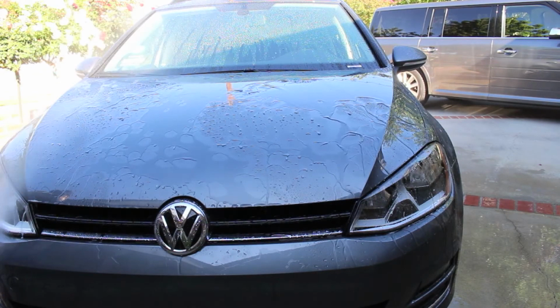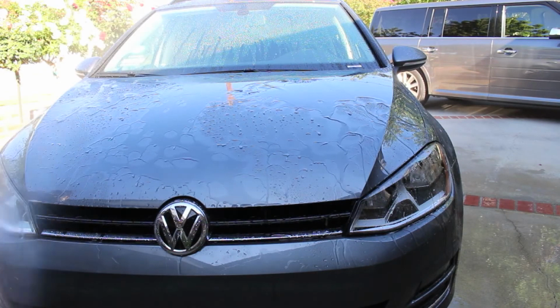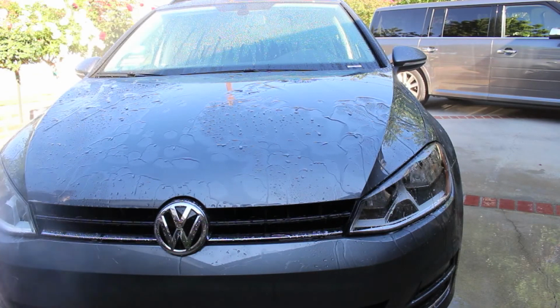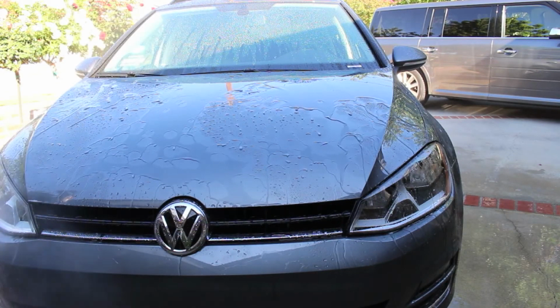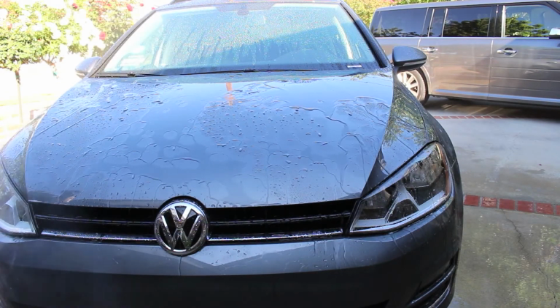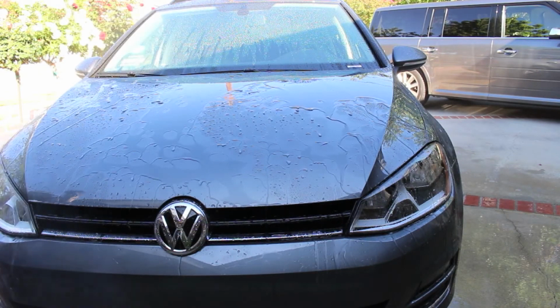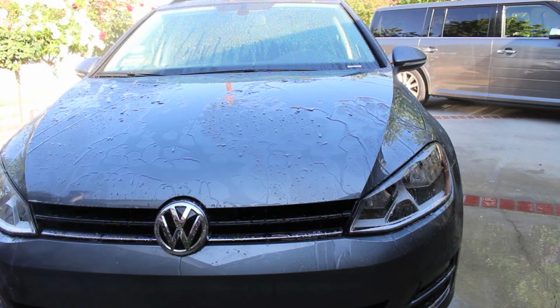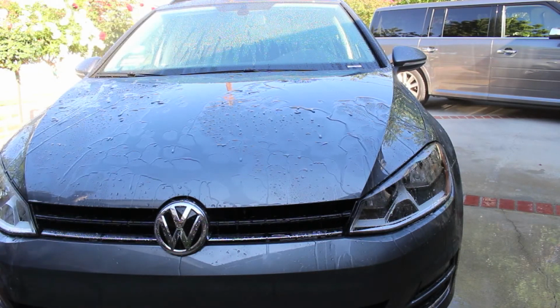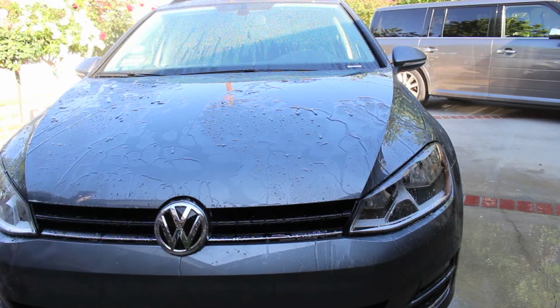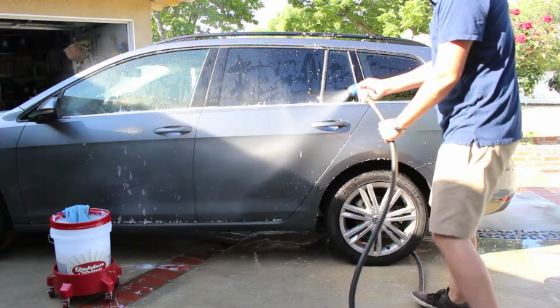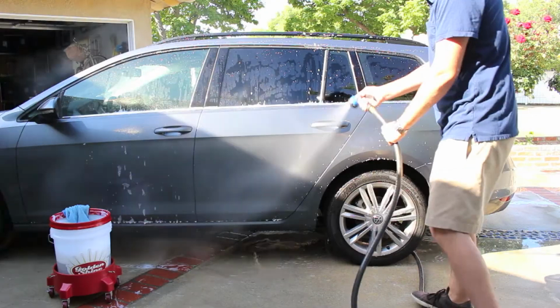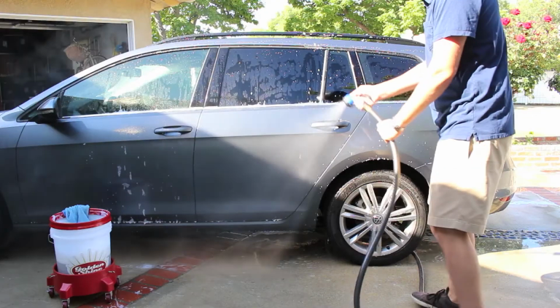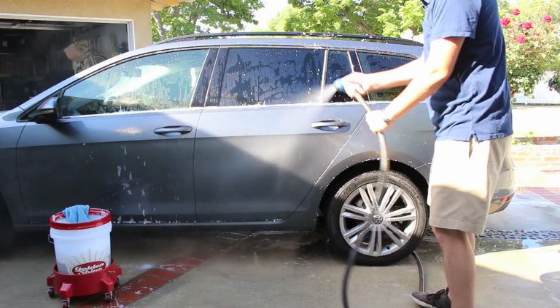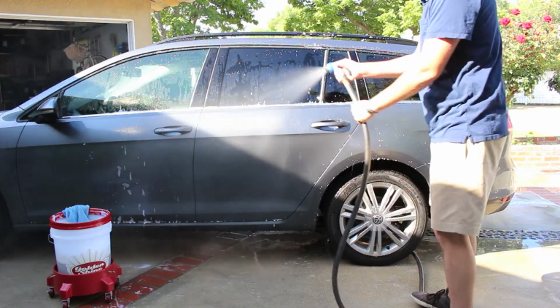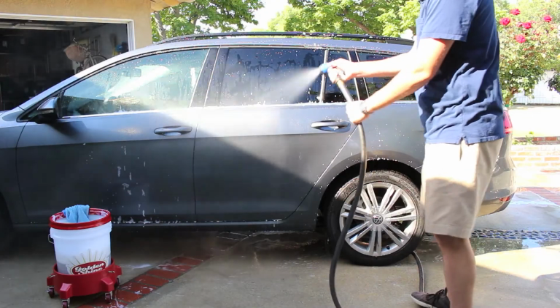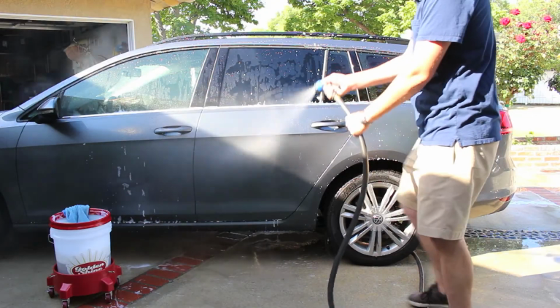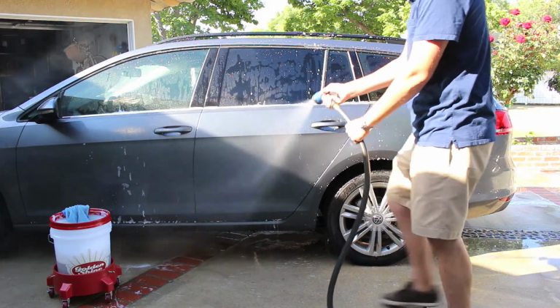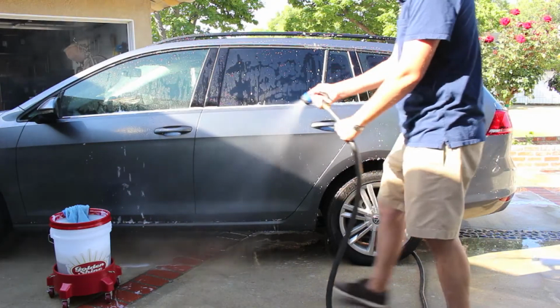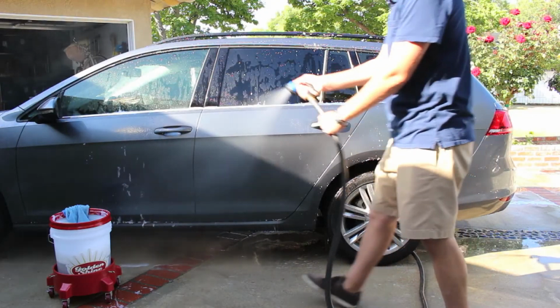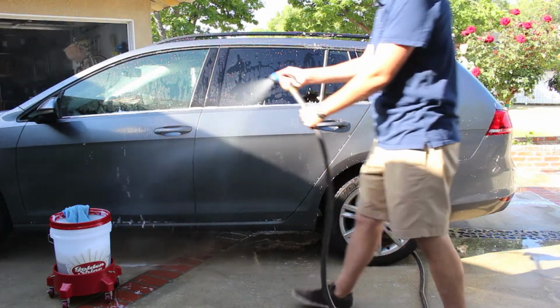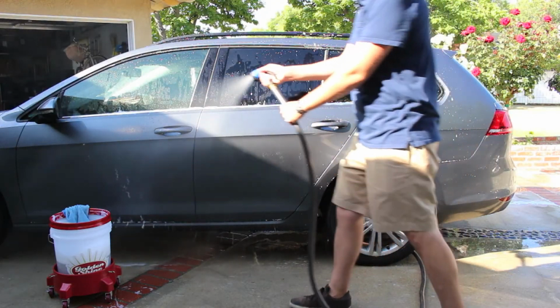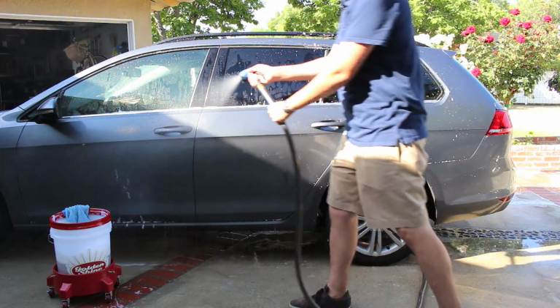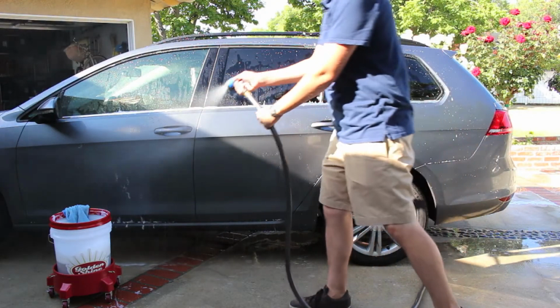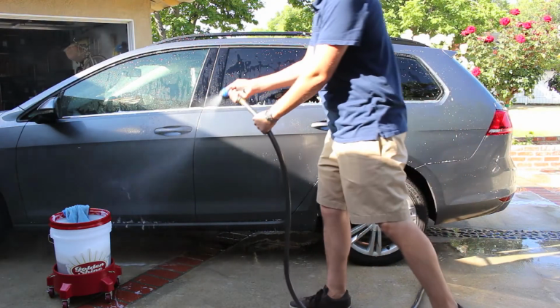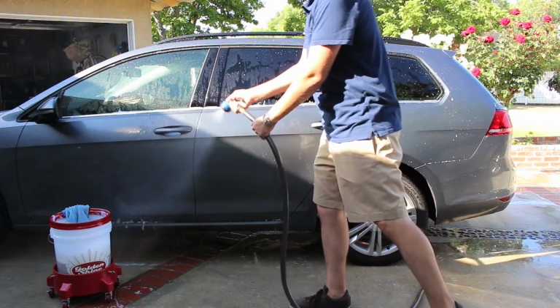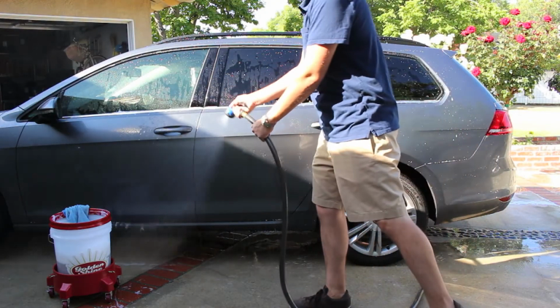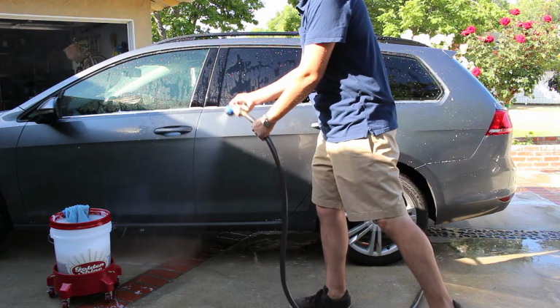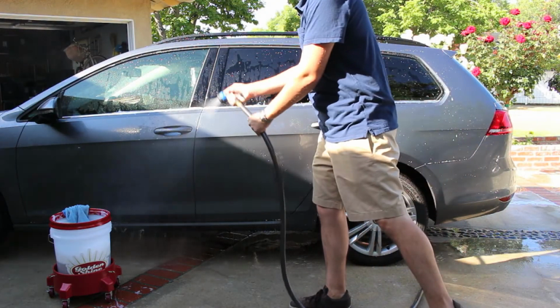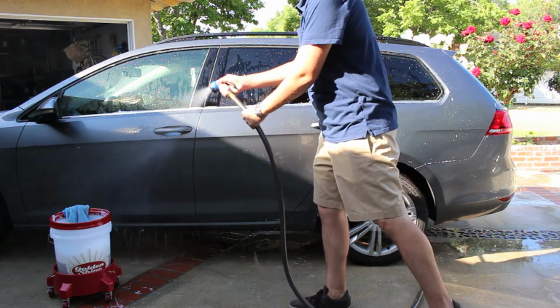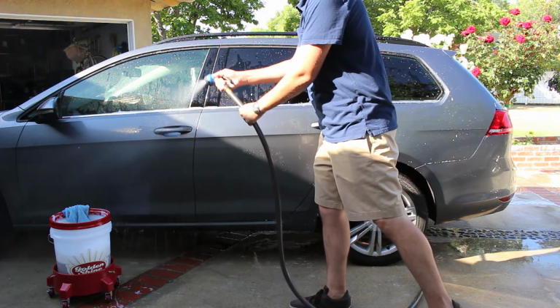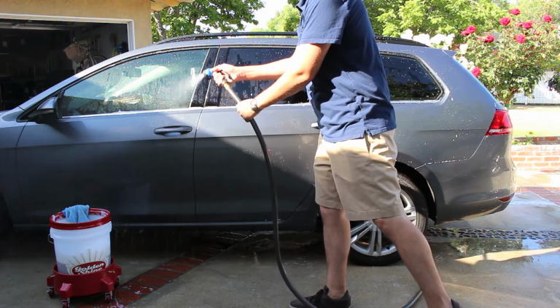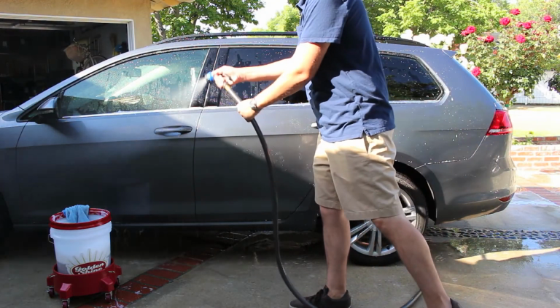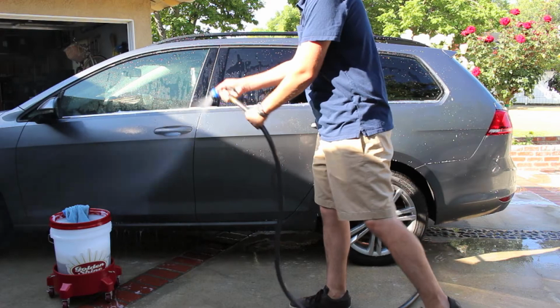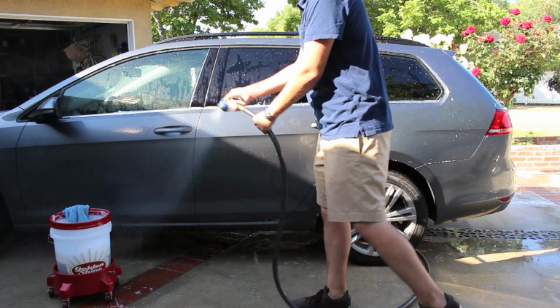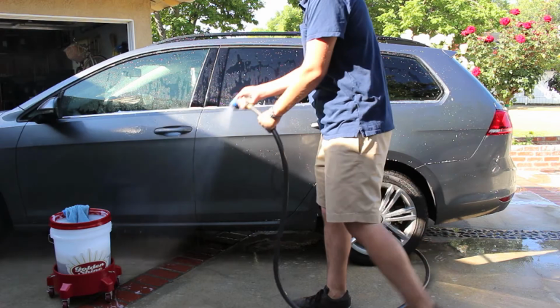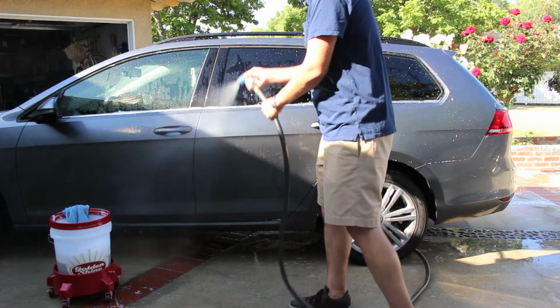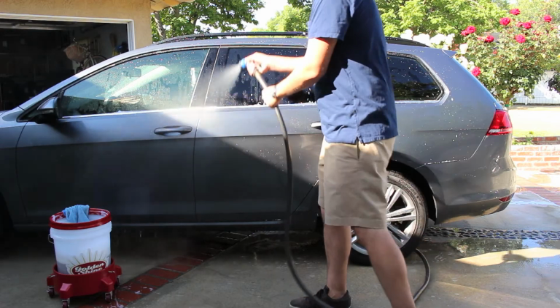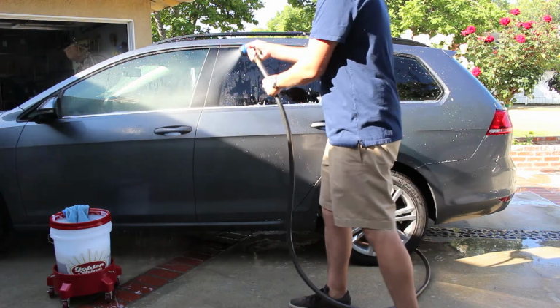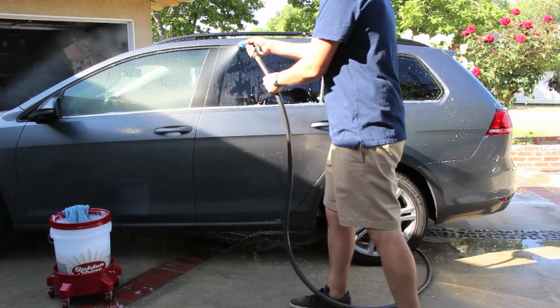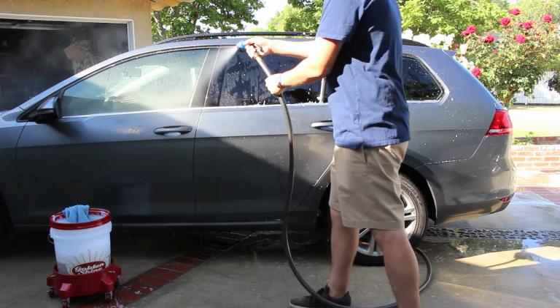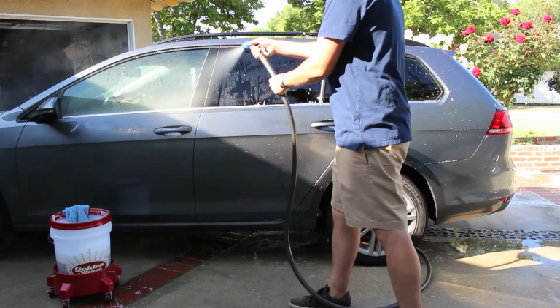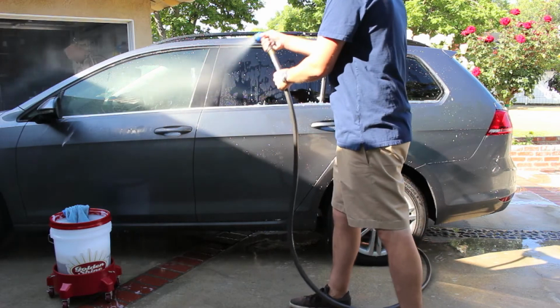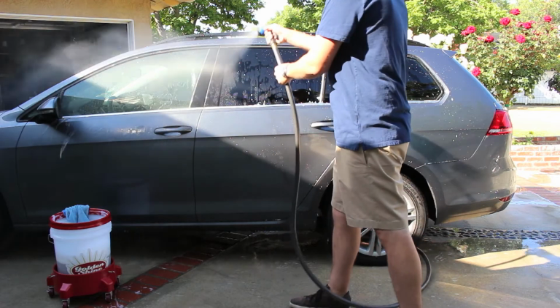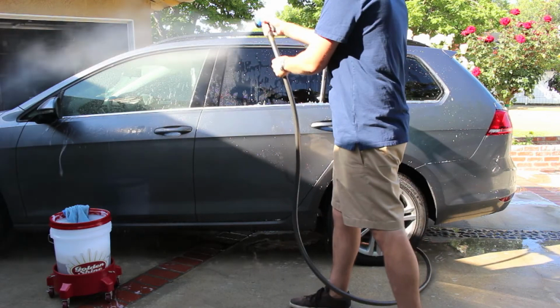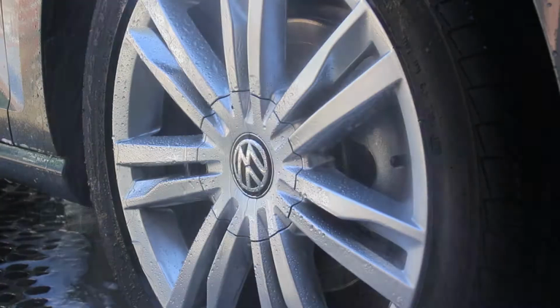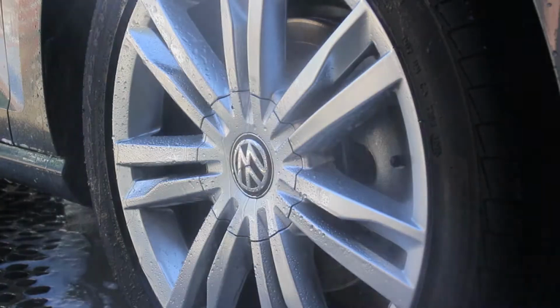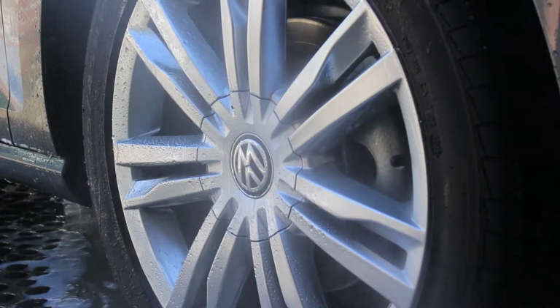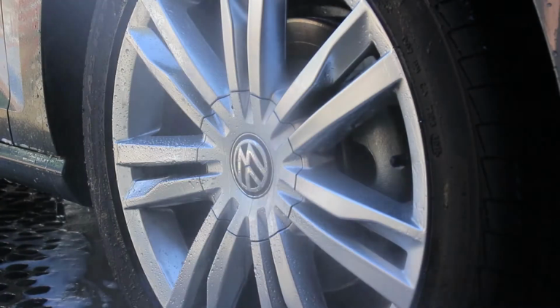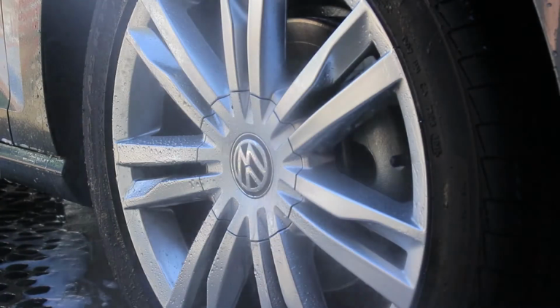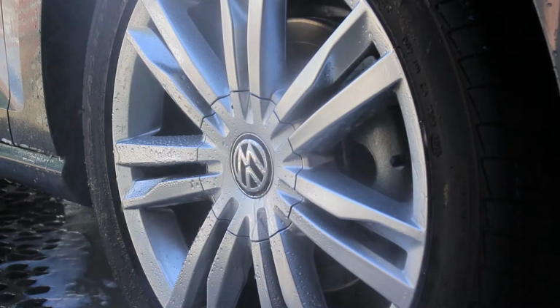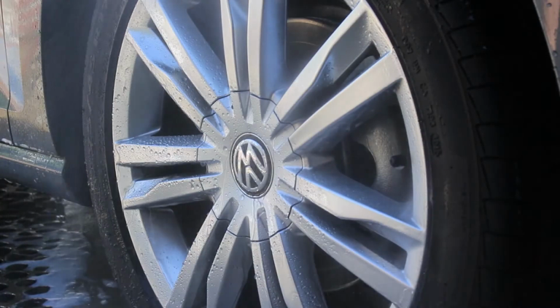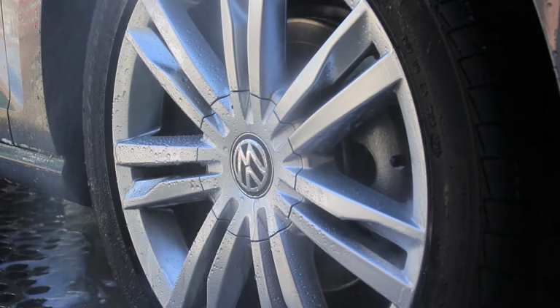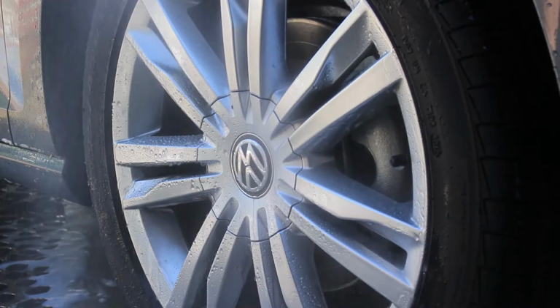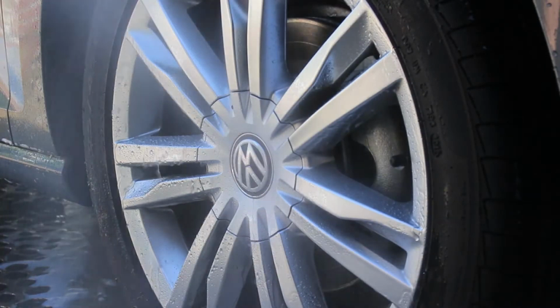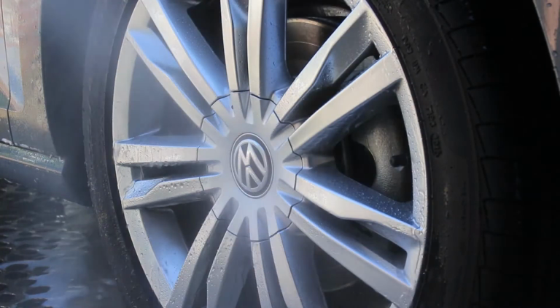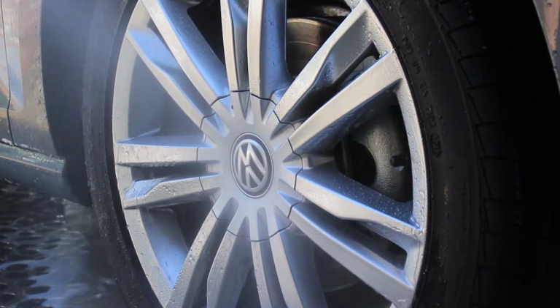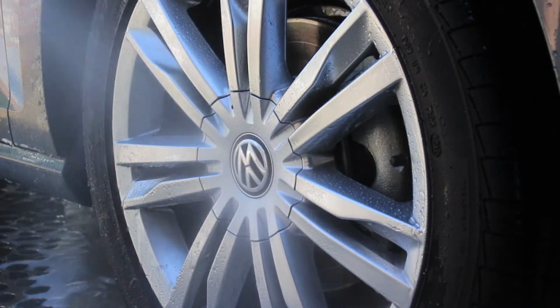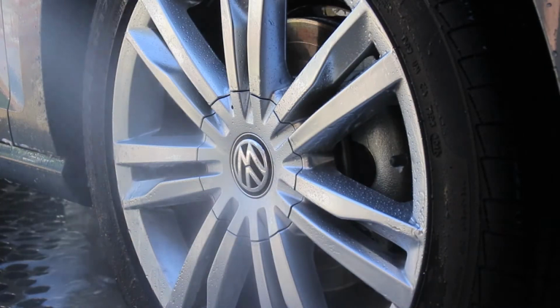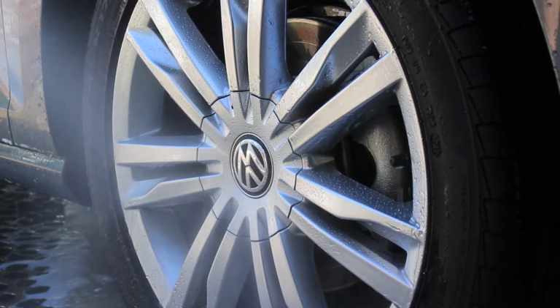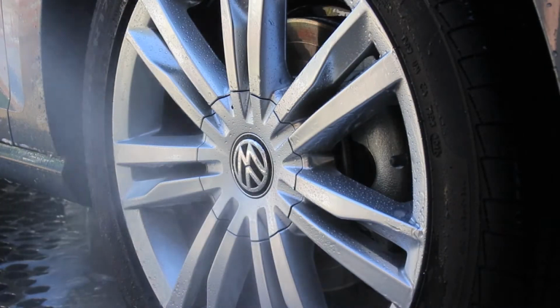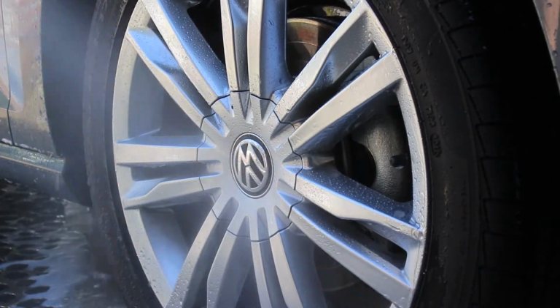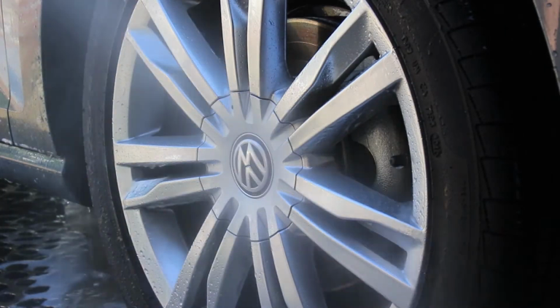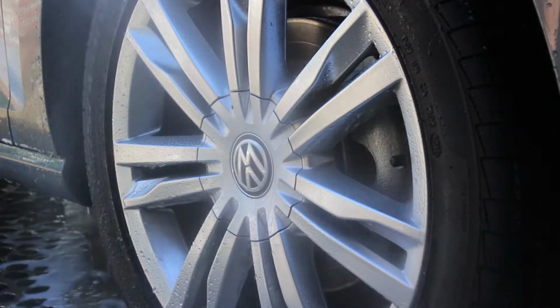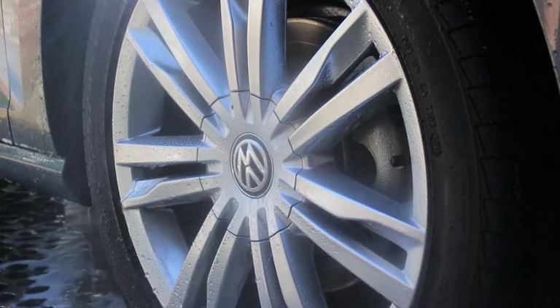For best results, thoroughly rinse your vehicle. The Spotless Water System is designed for touch-free, spotless drying without the use of towels.